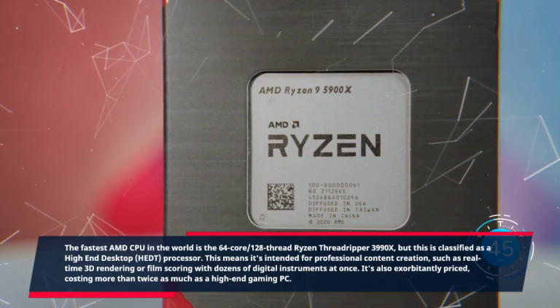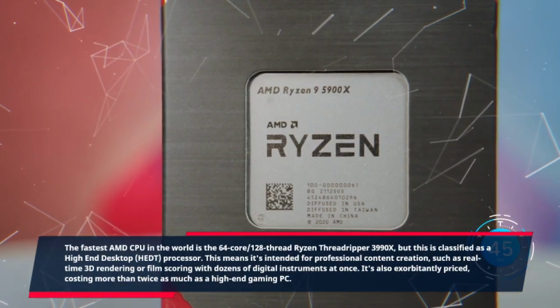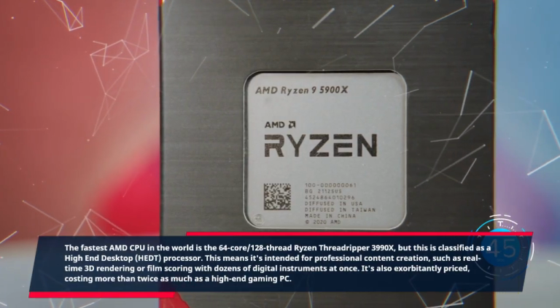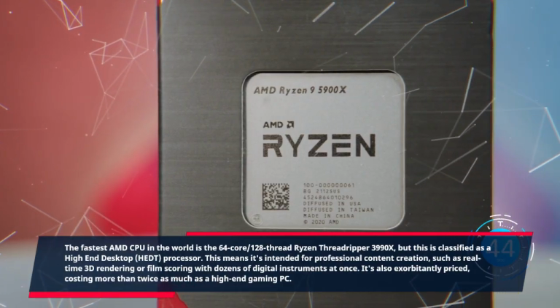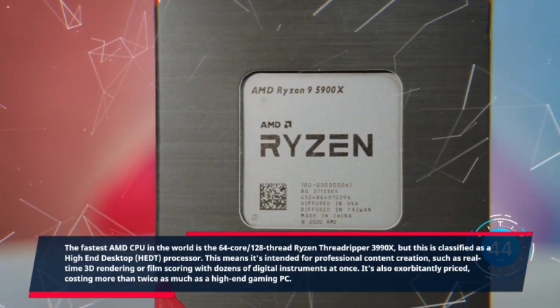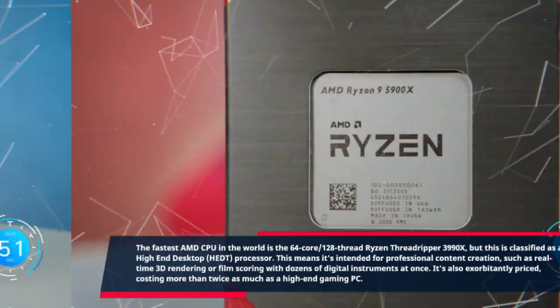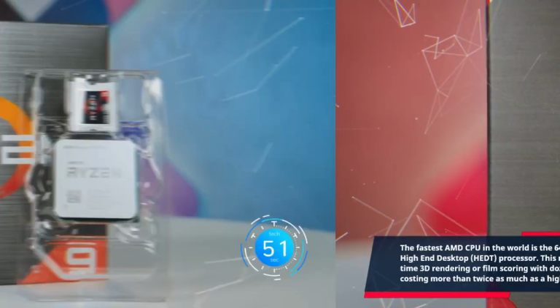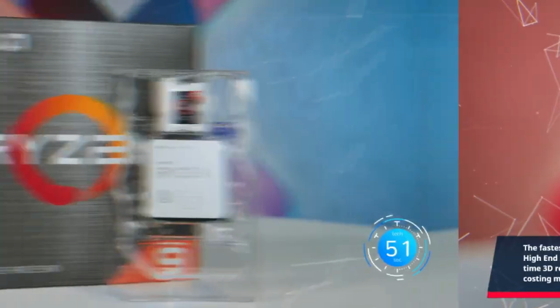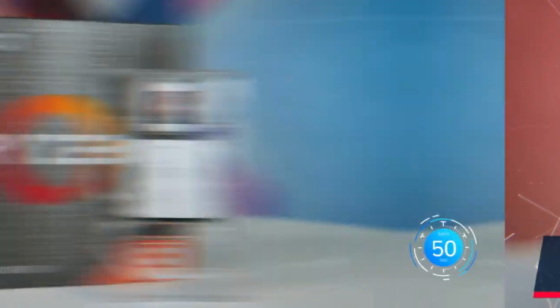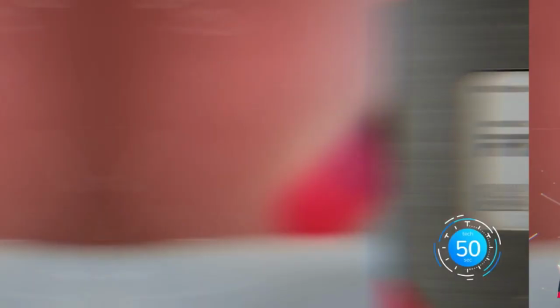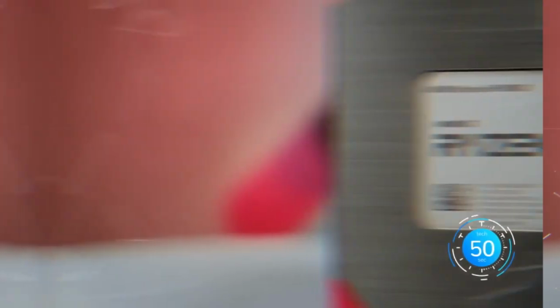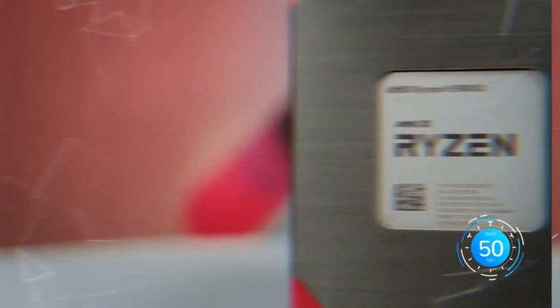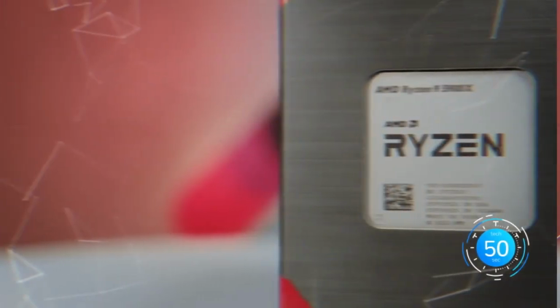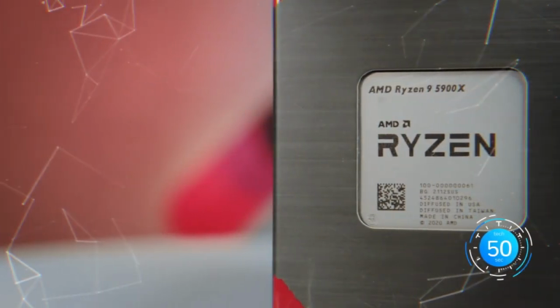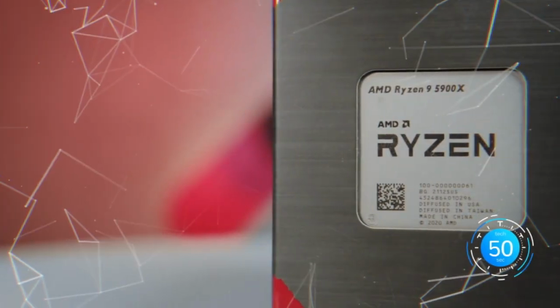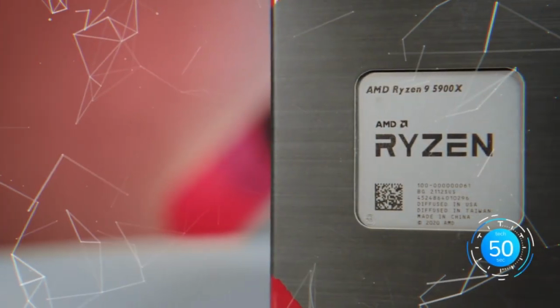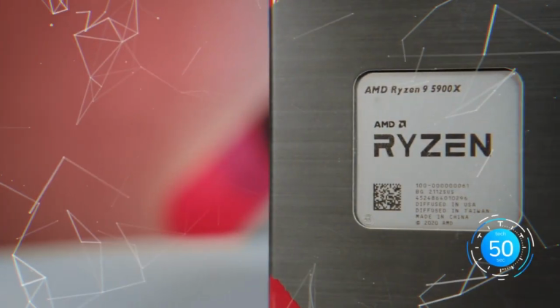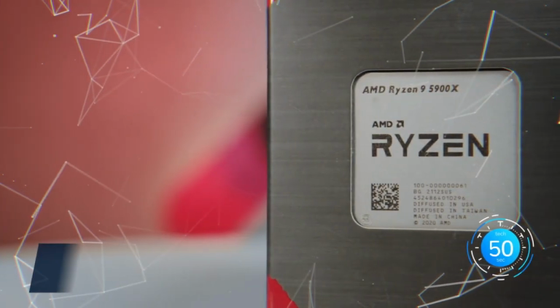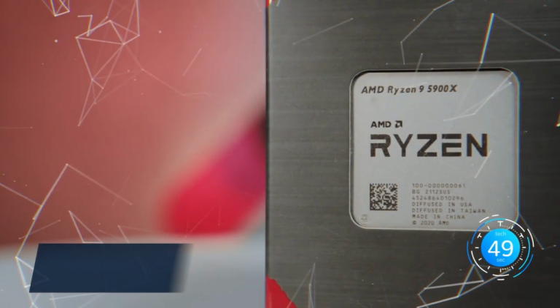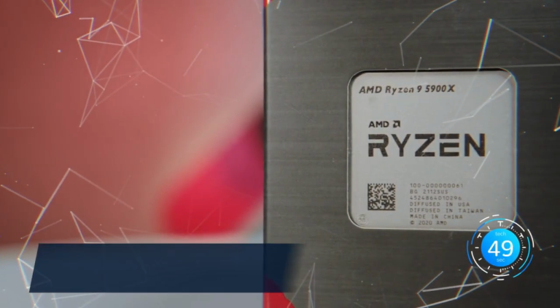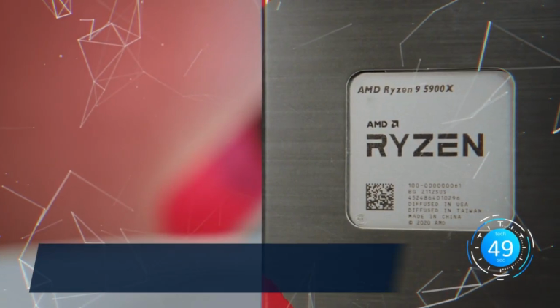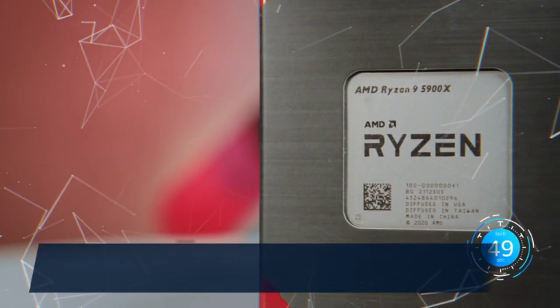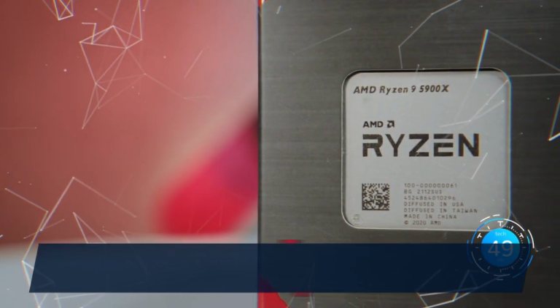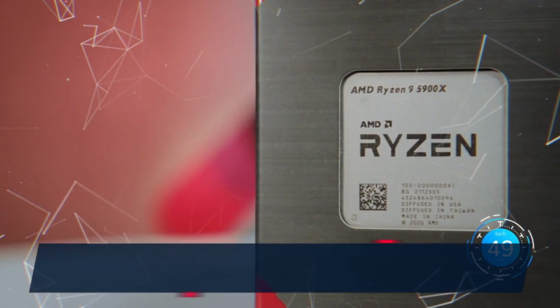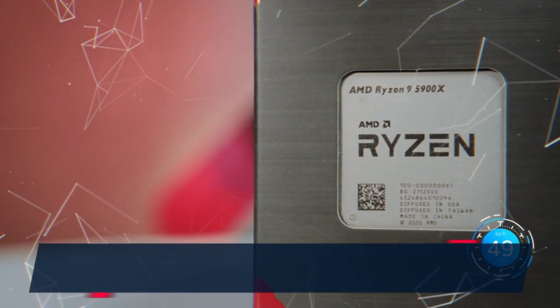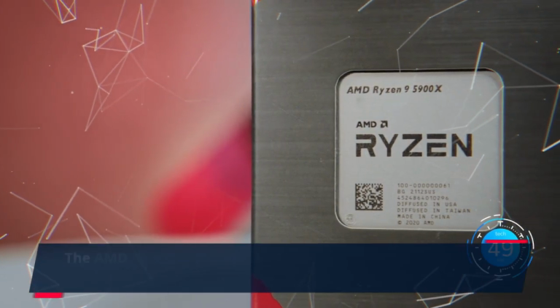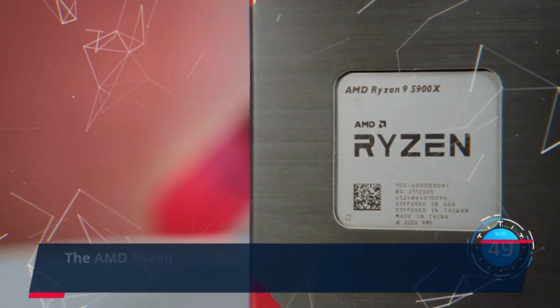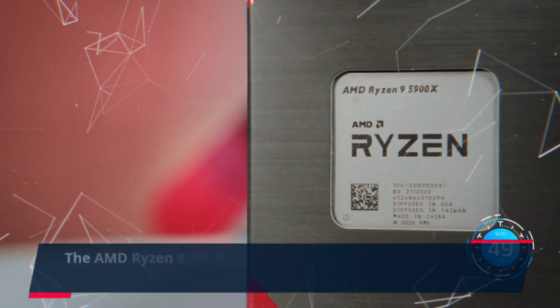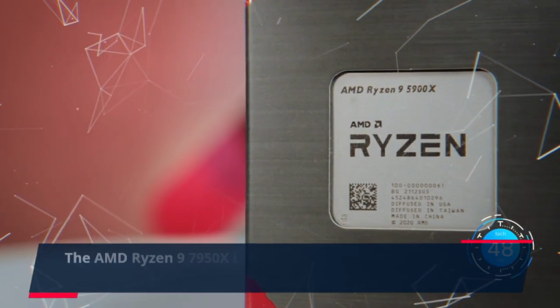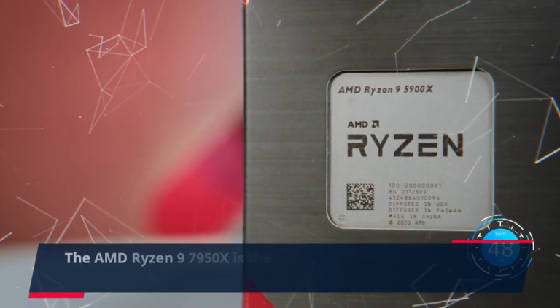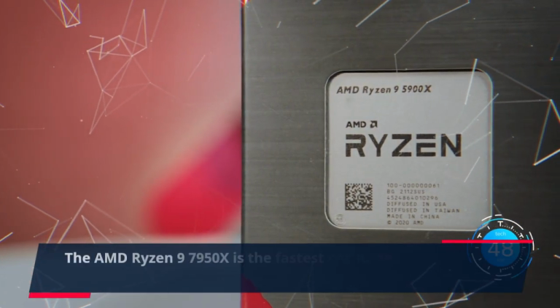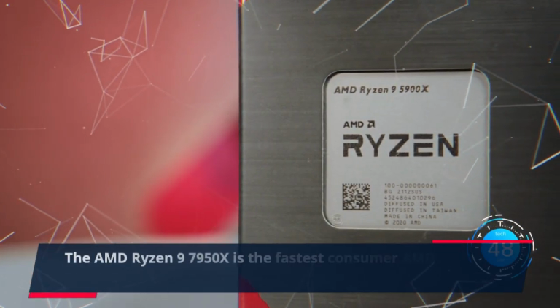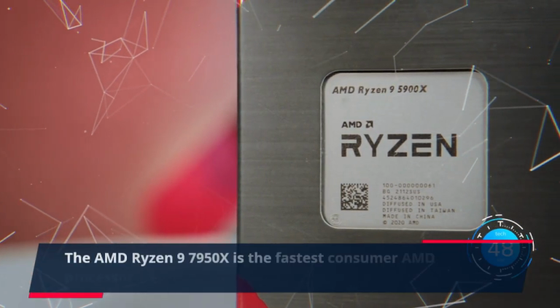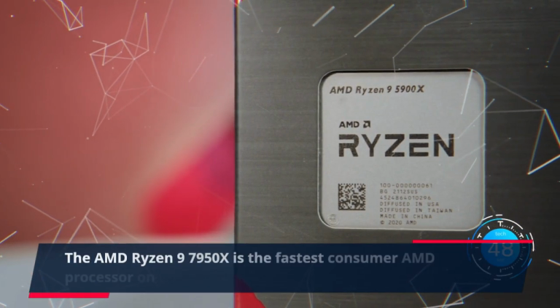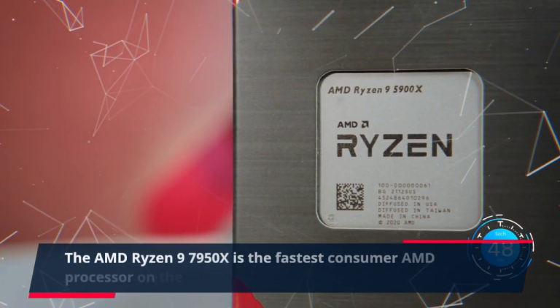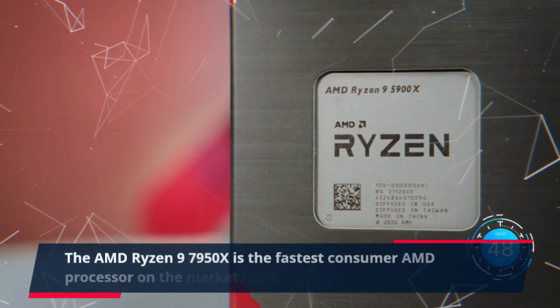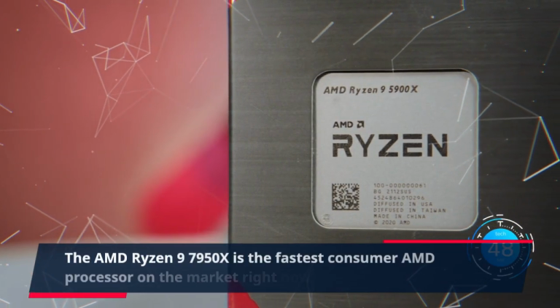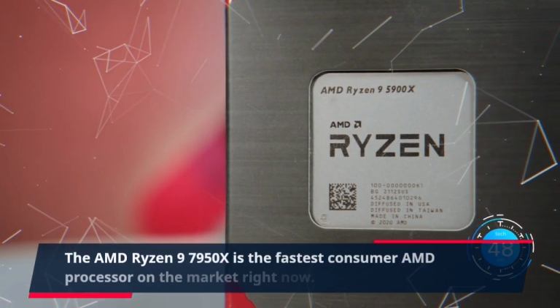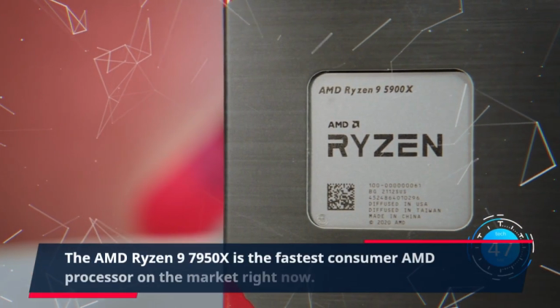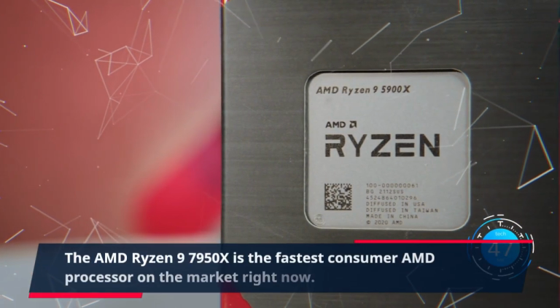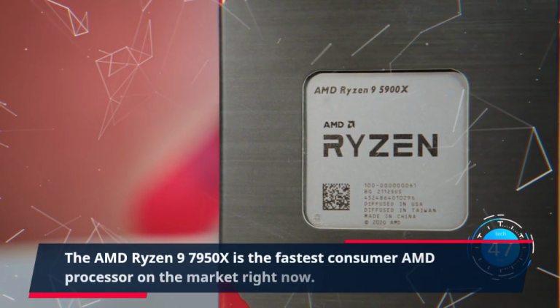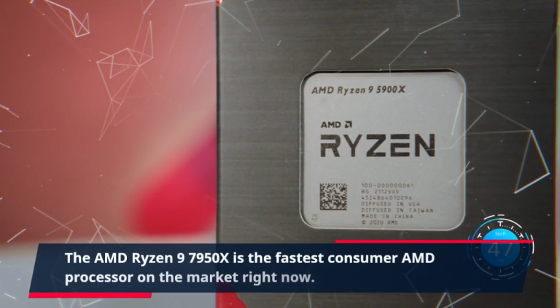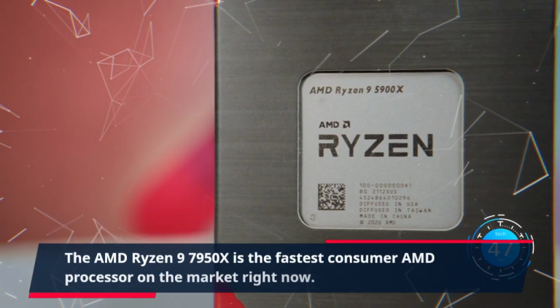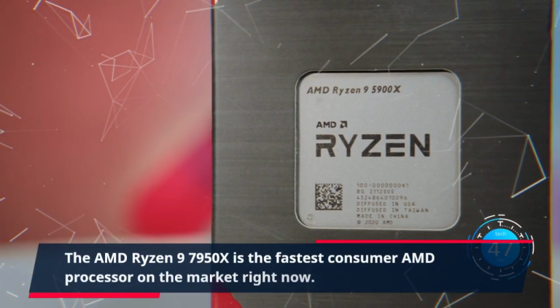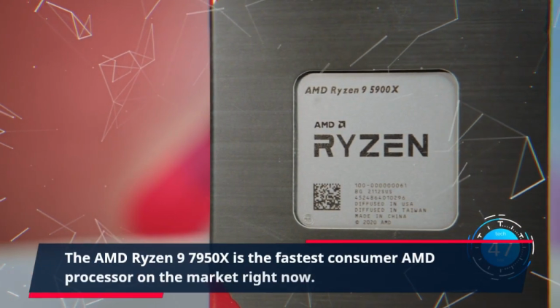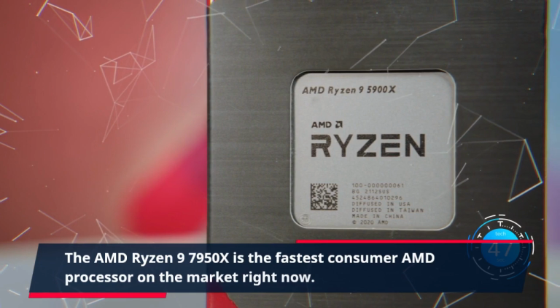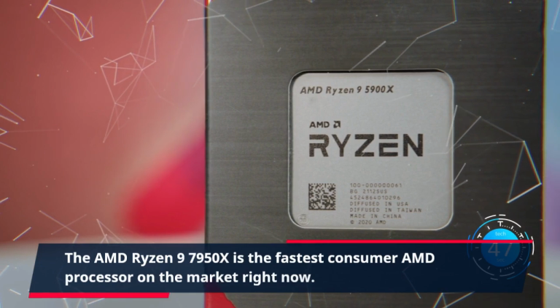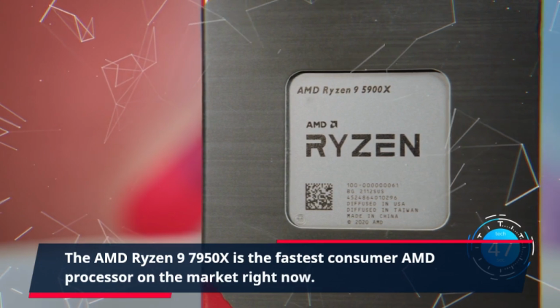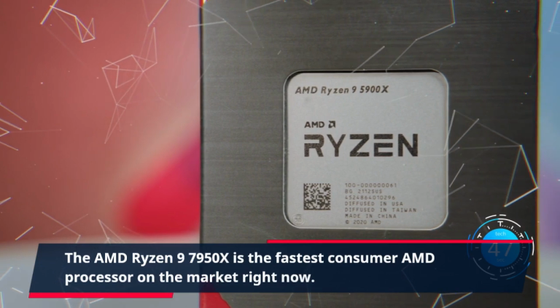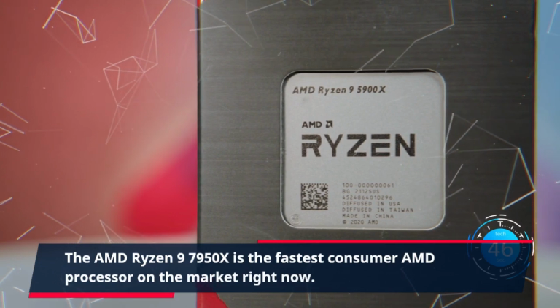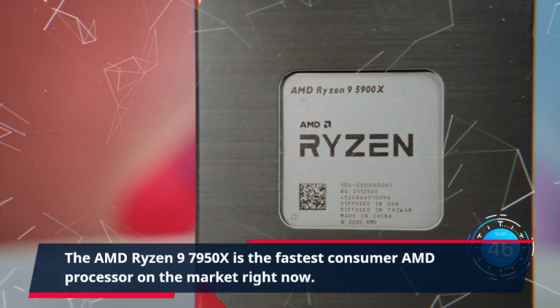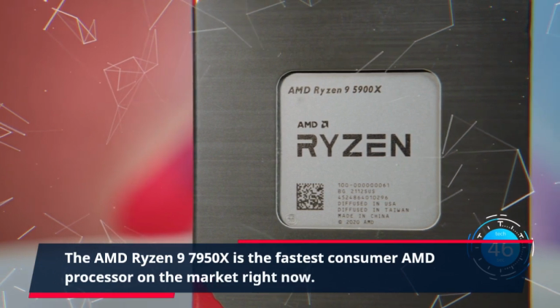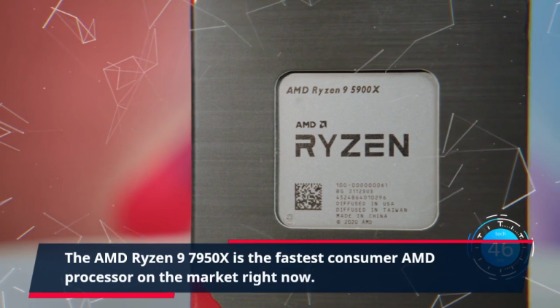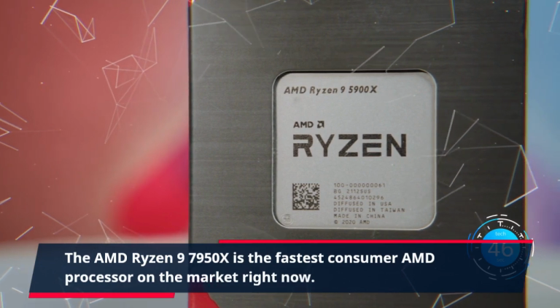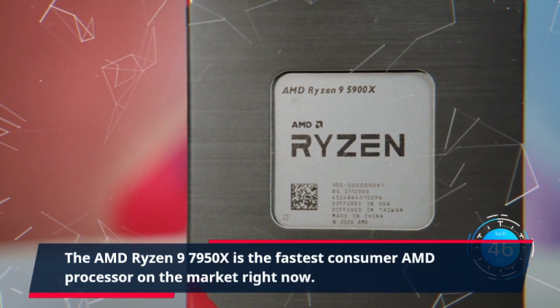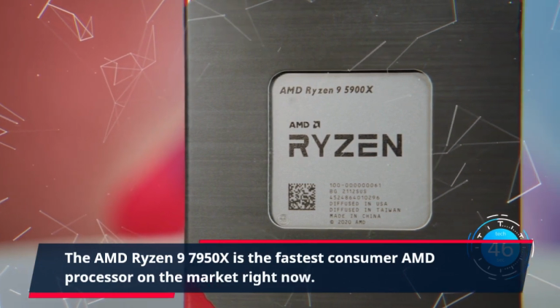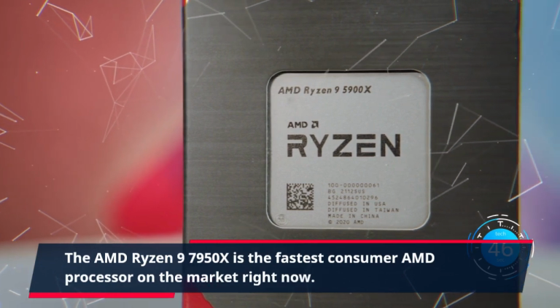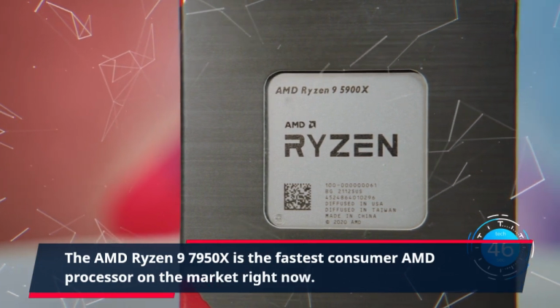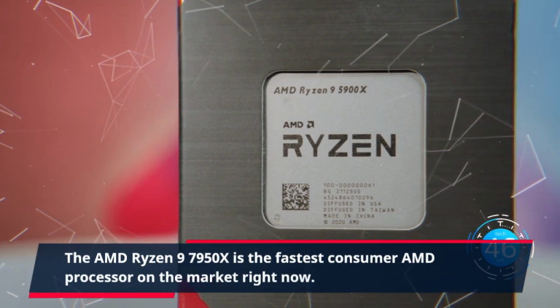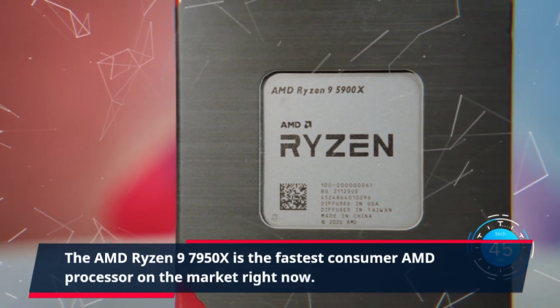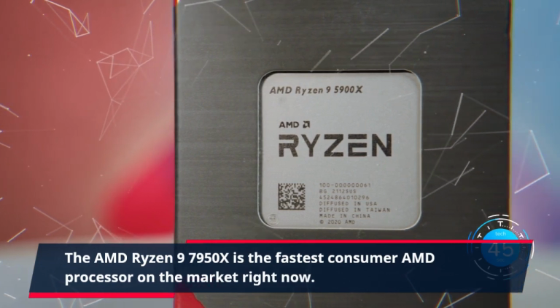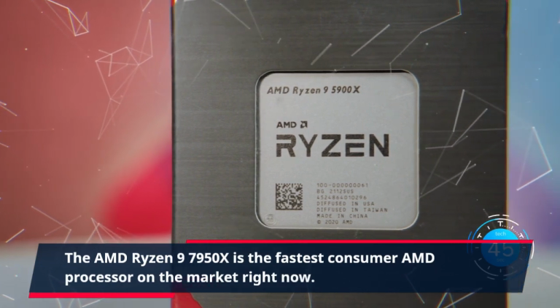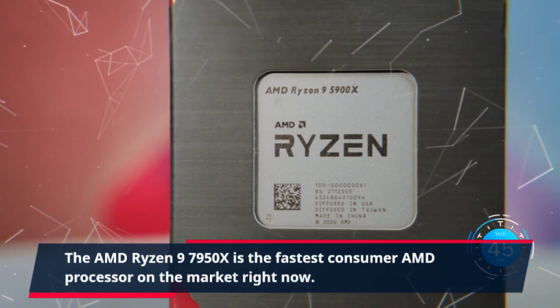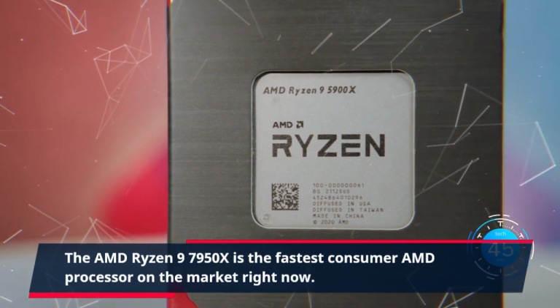The AMD Ryzen 9 7950X is the fastest consumer AMD processor on the market right now.